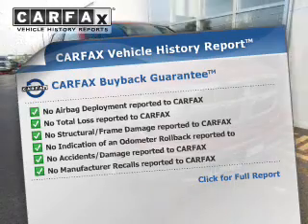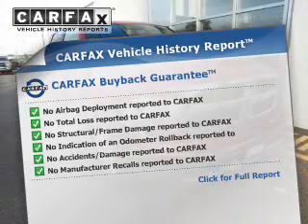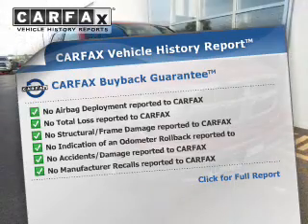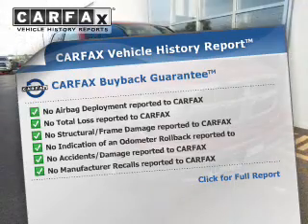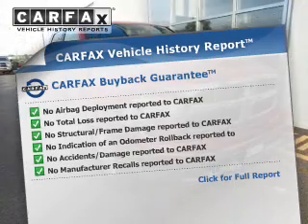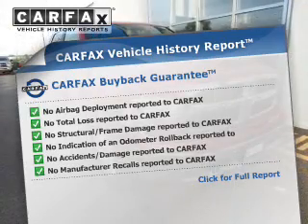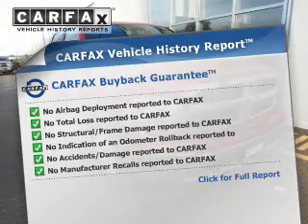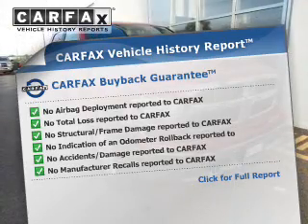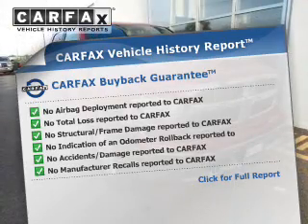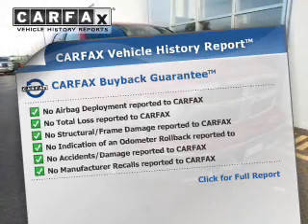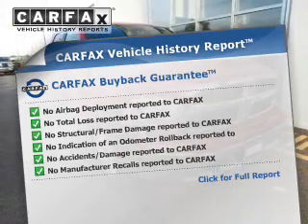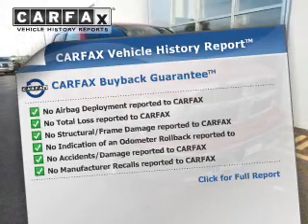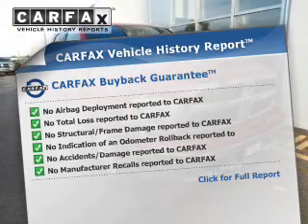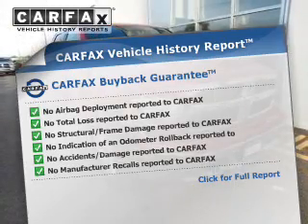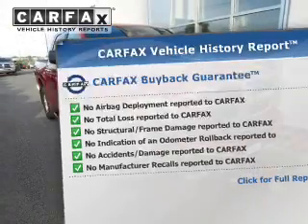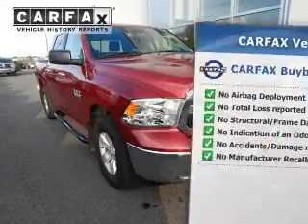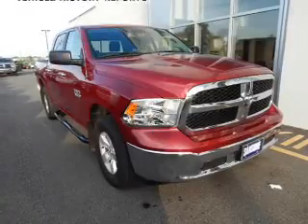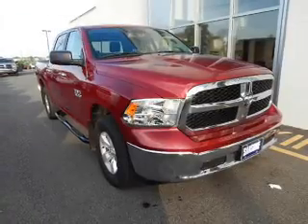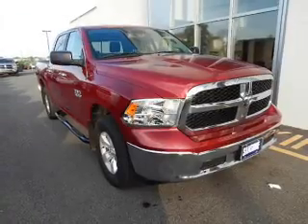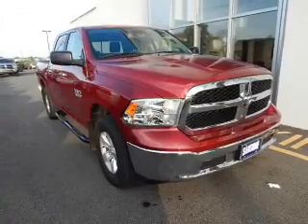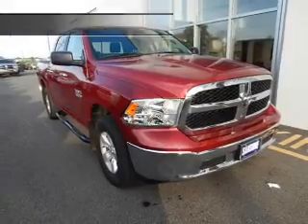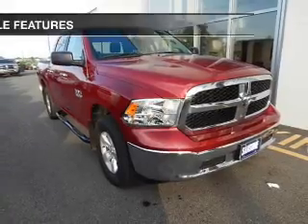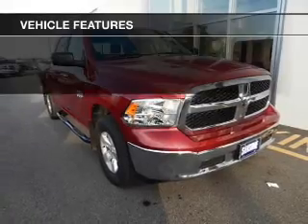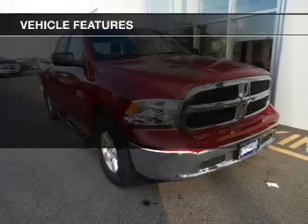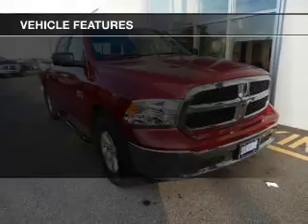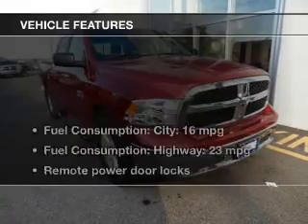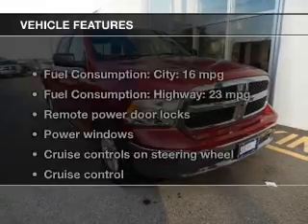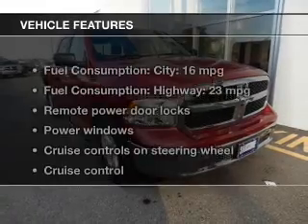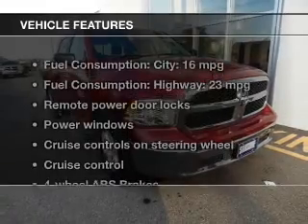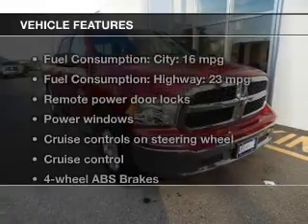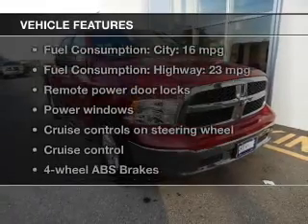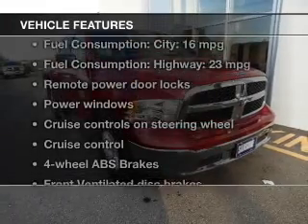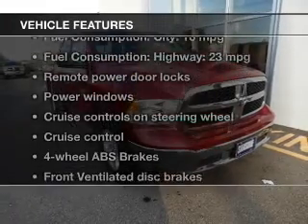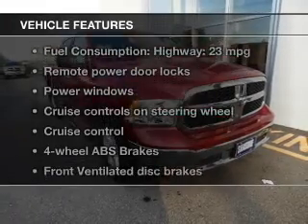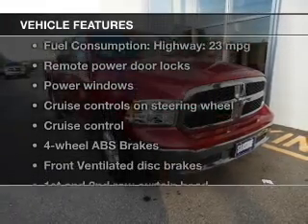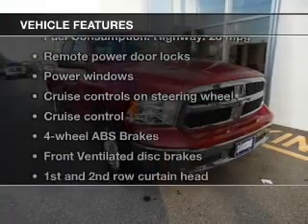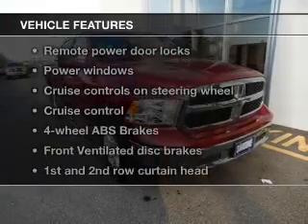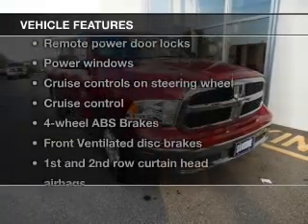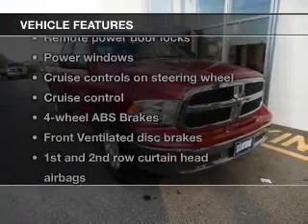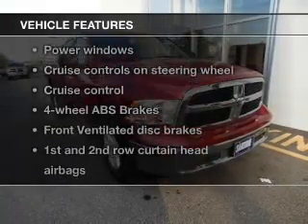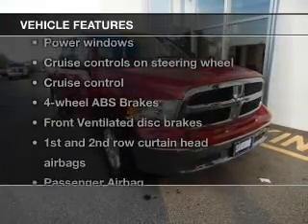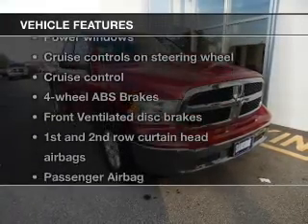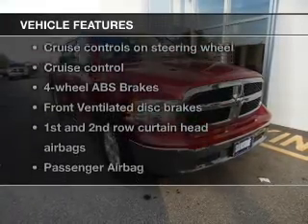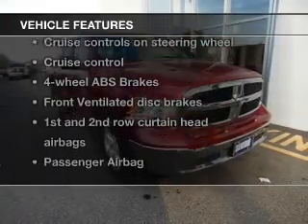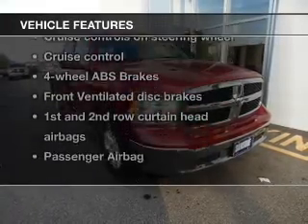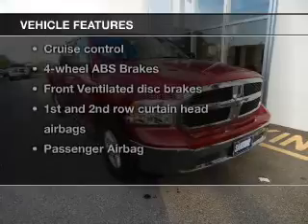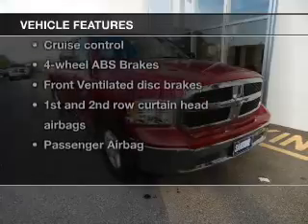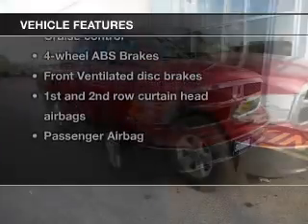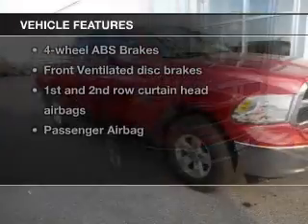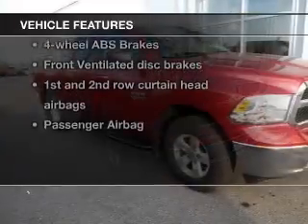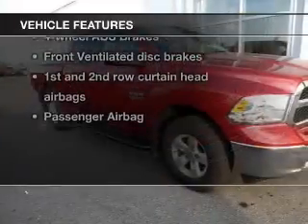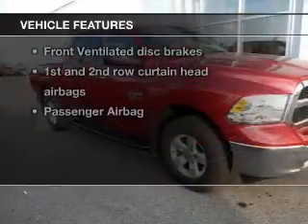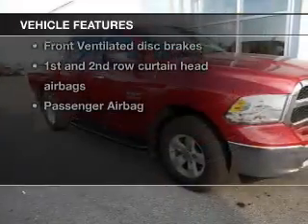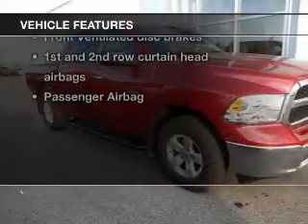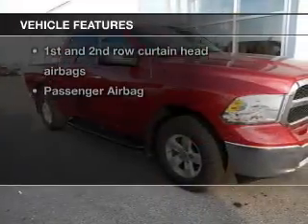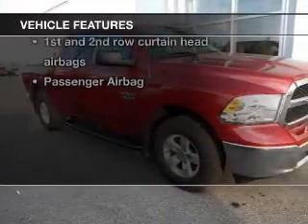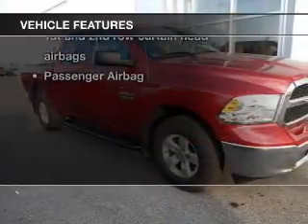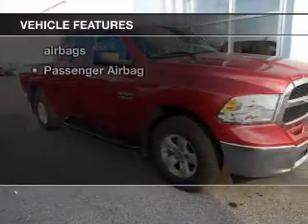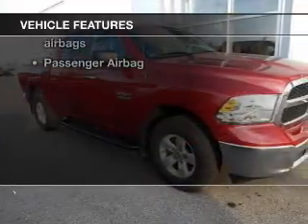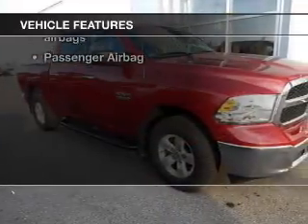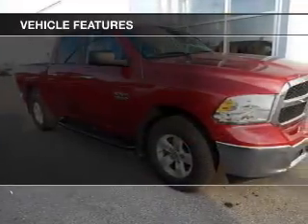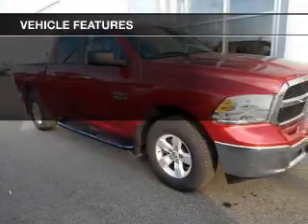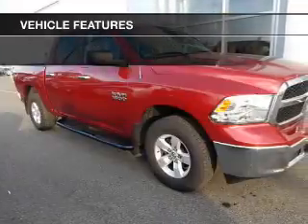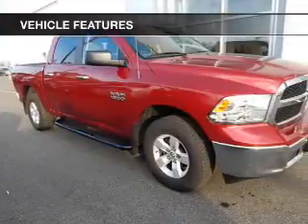Know the history on this ride and greatly reduce your buying risk with the included Carfax Vehicle History Report. And with these notable features, you won't want to miss out on the opportunity to own this amazing ride.